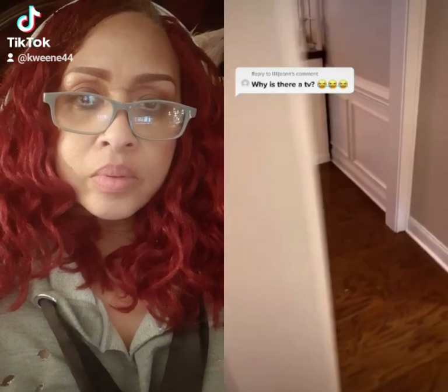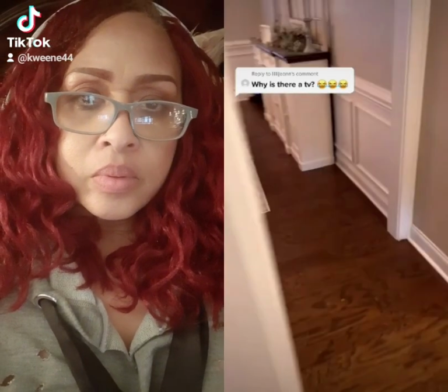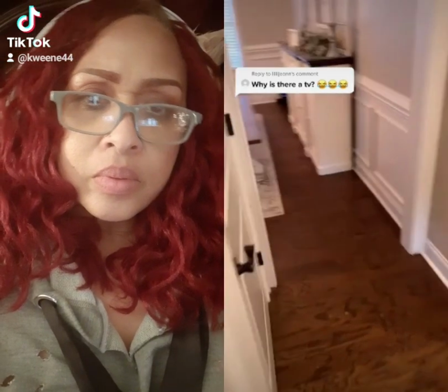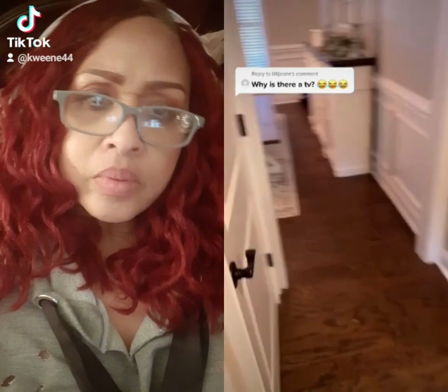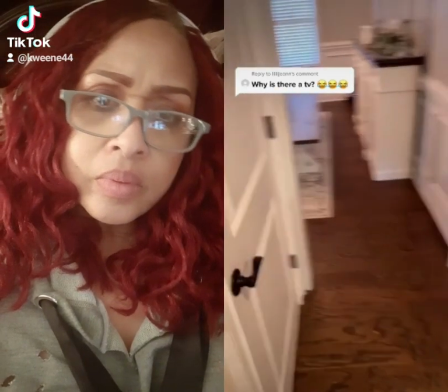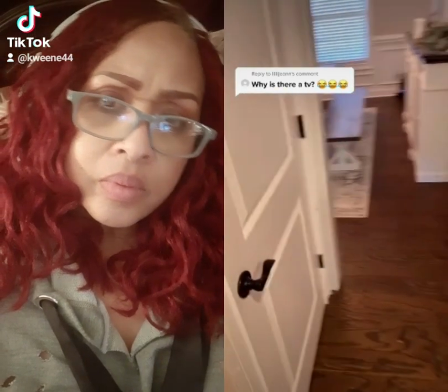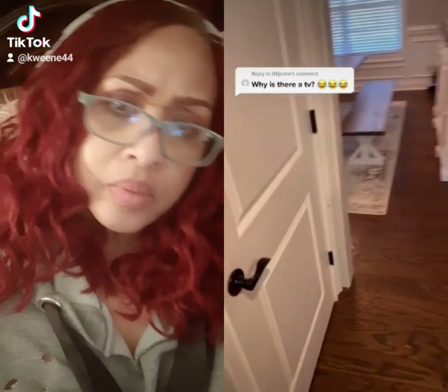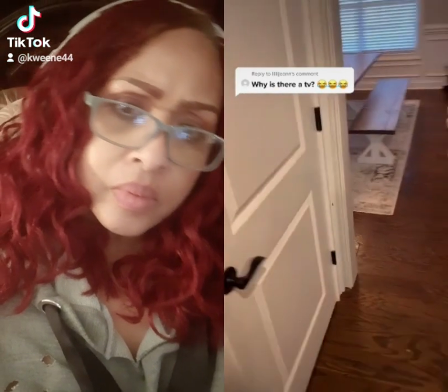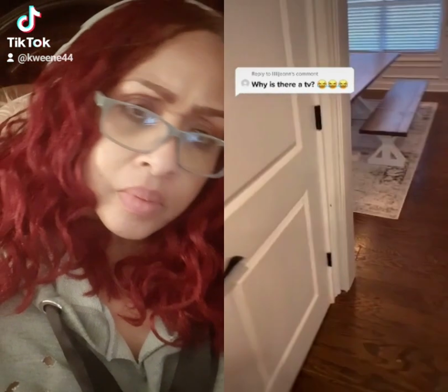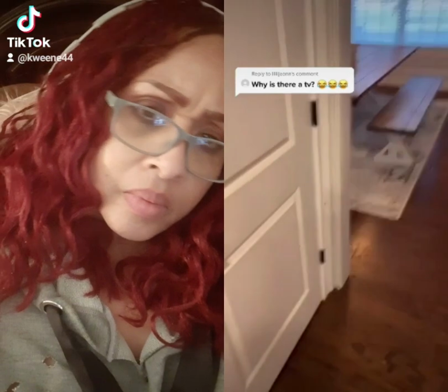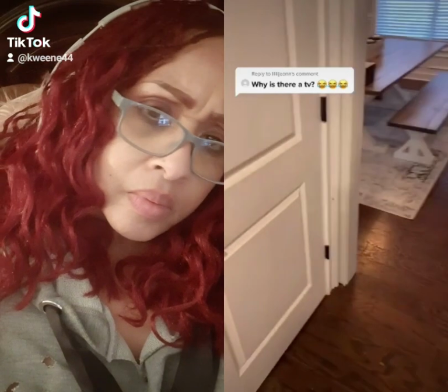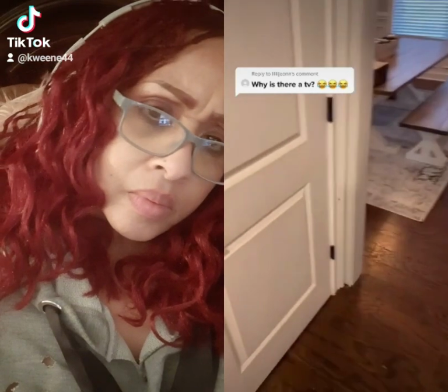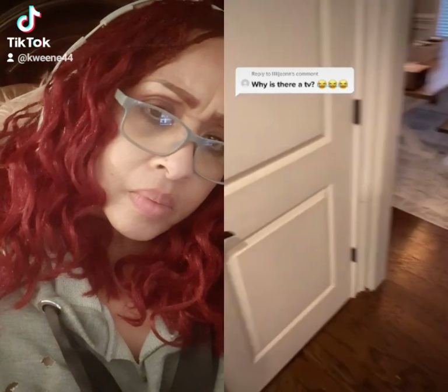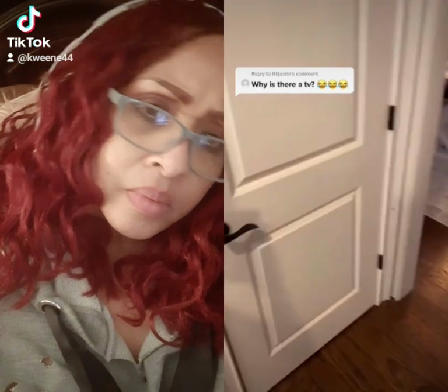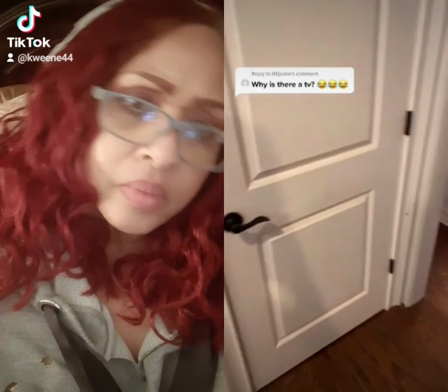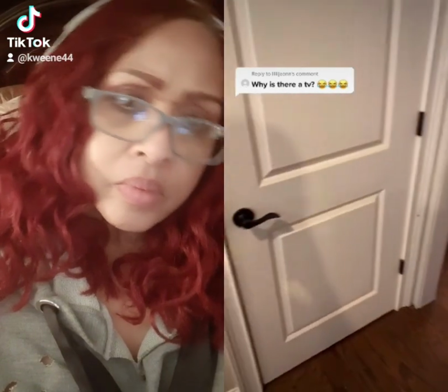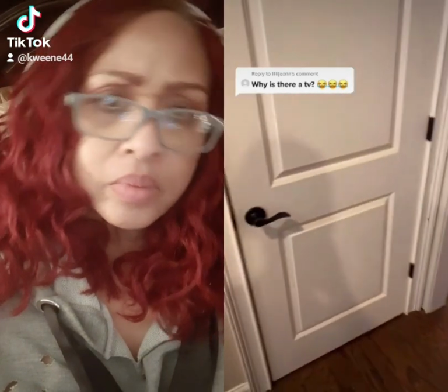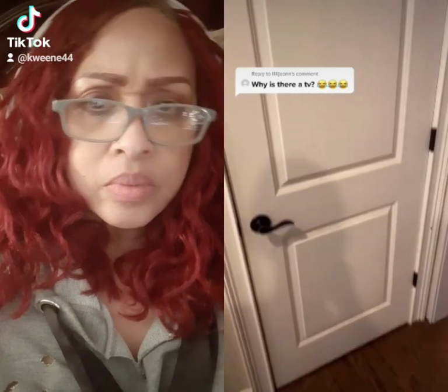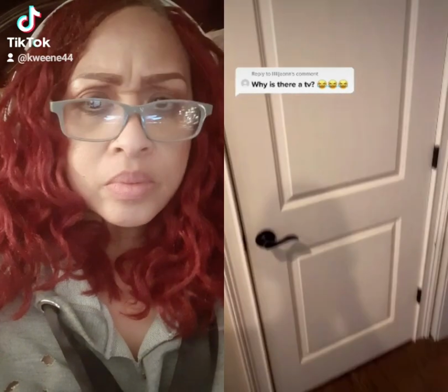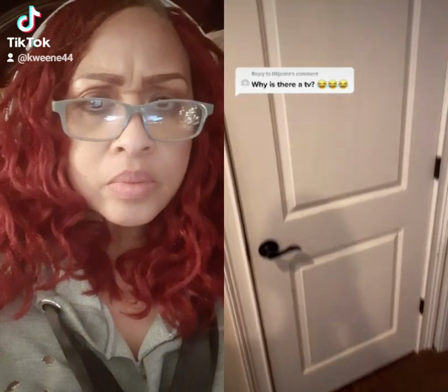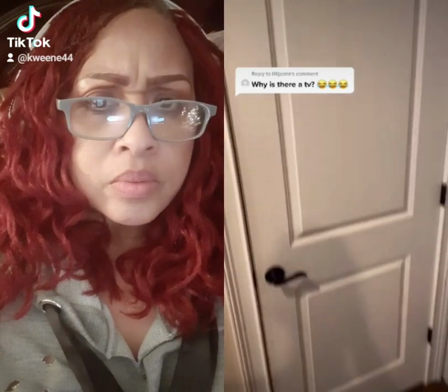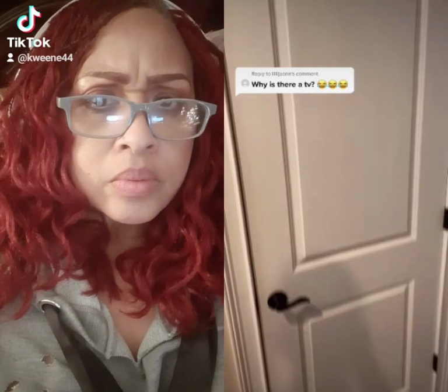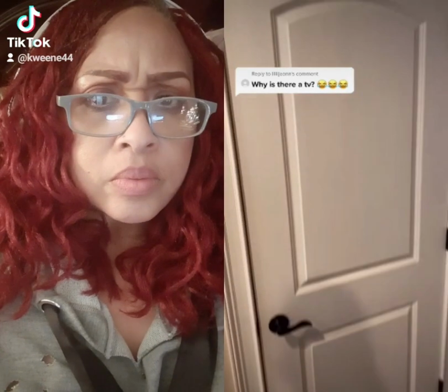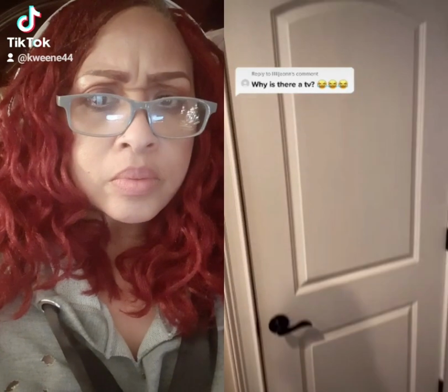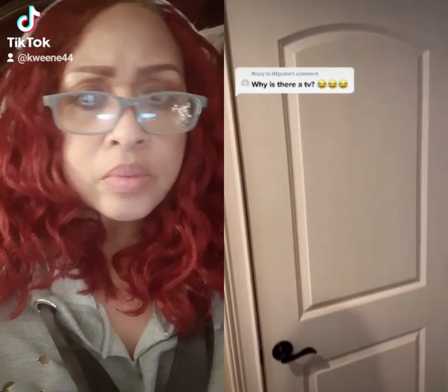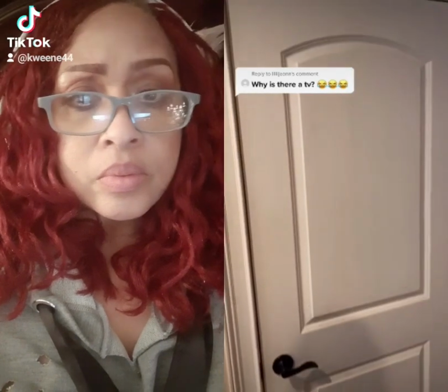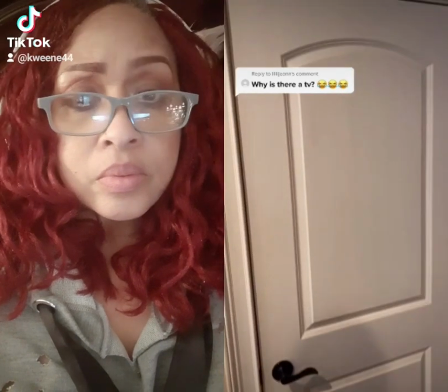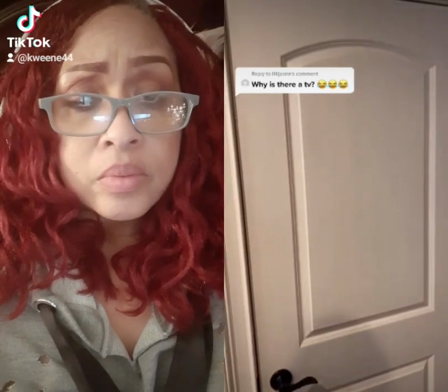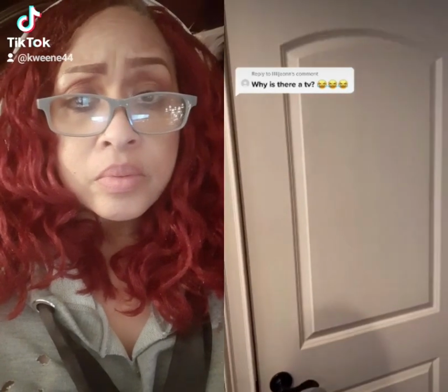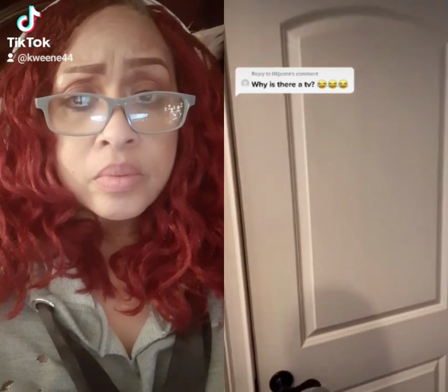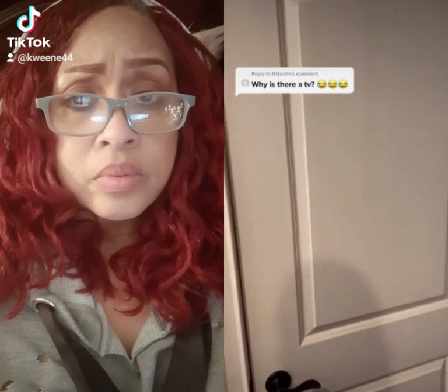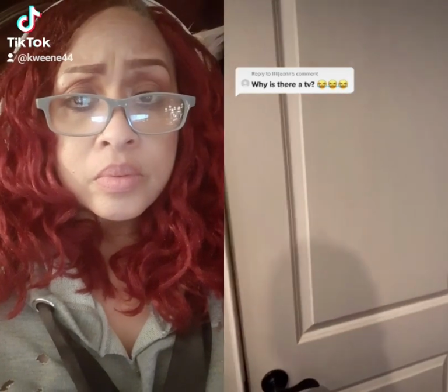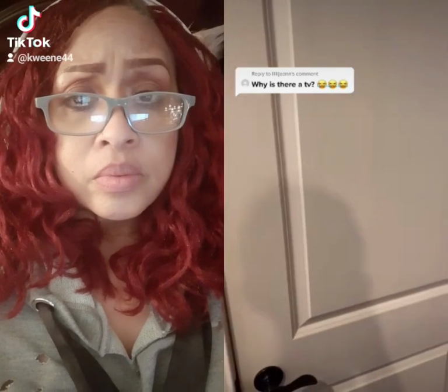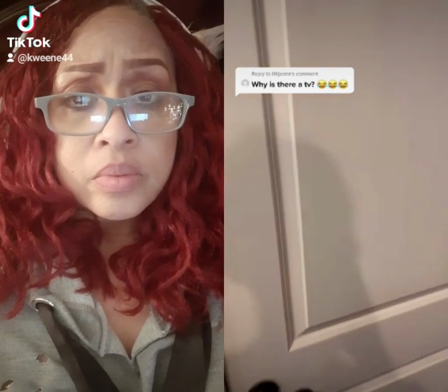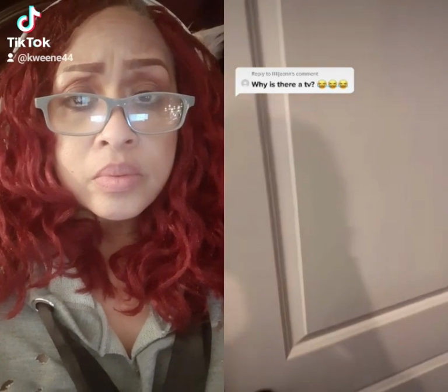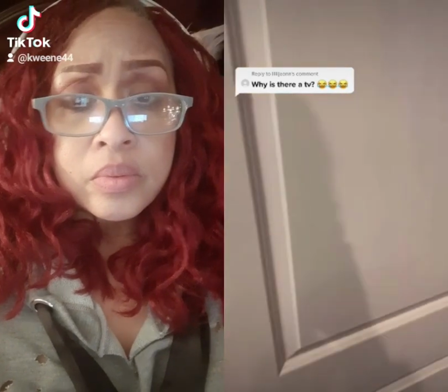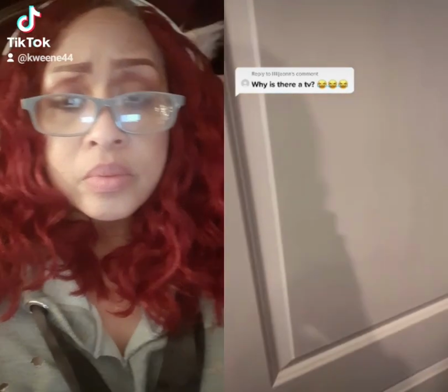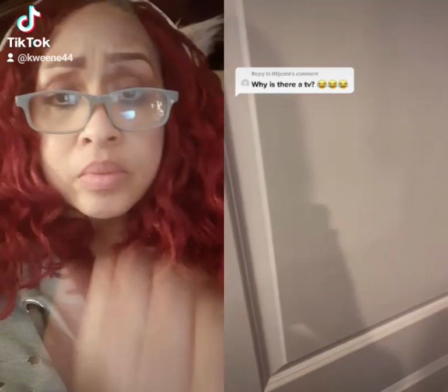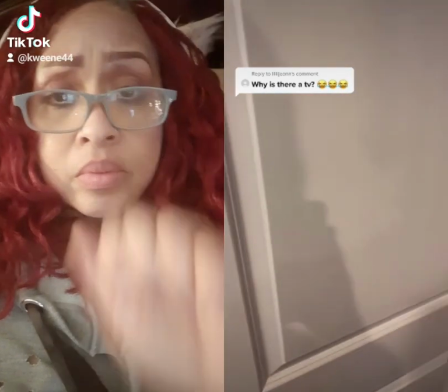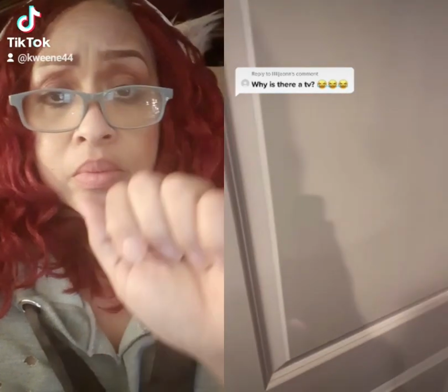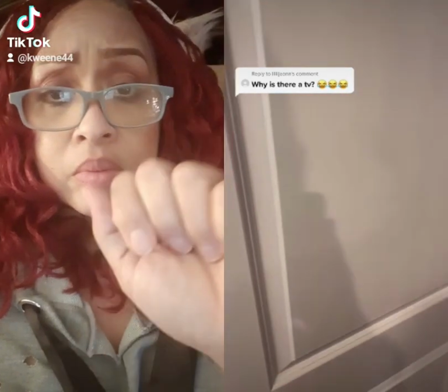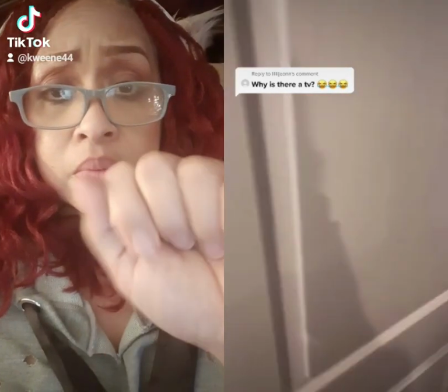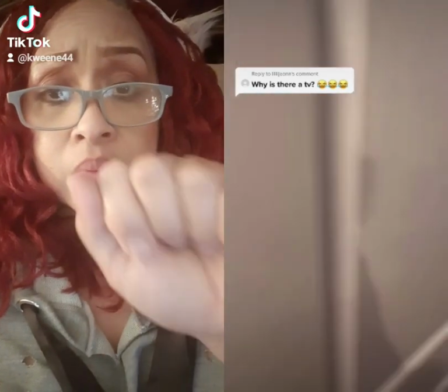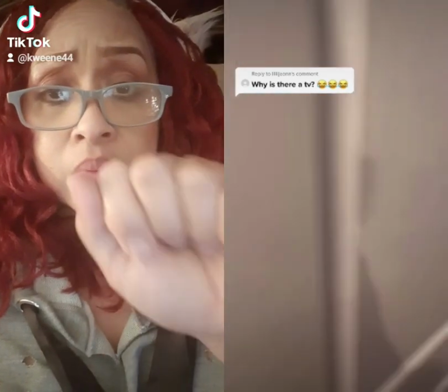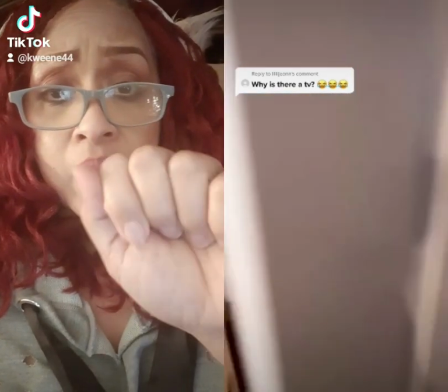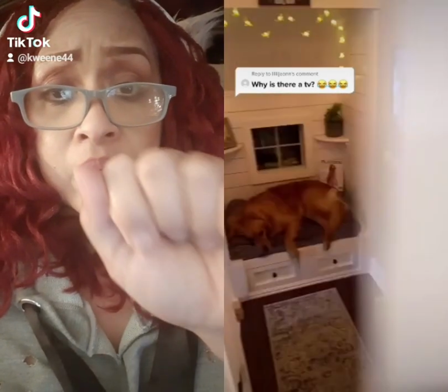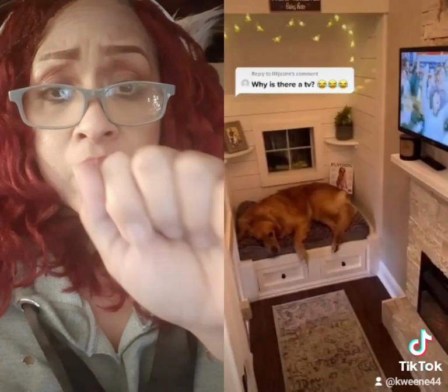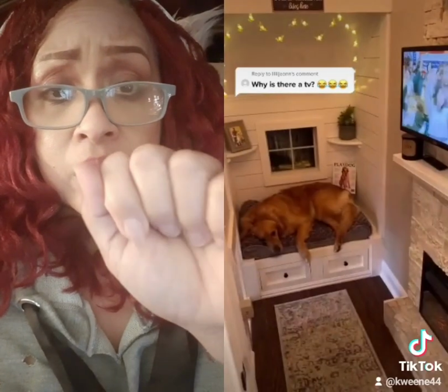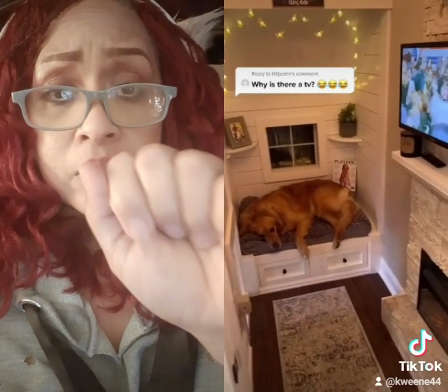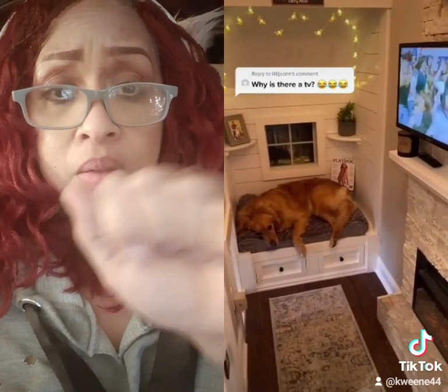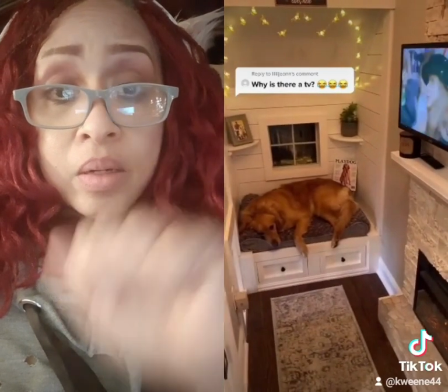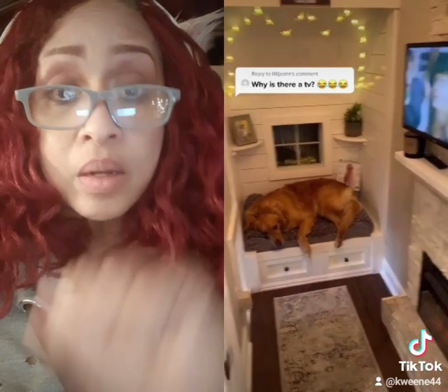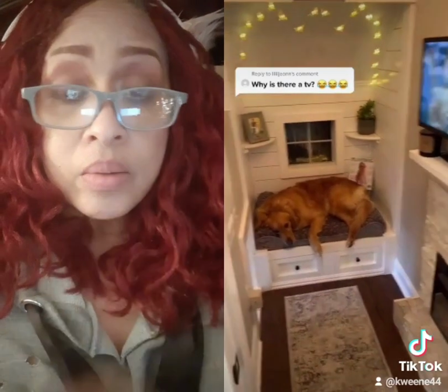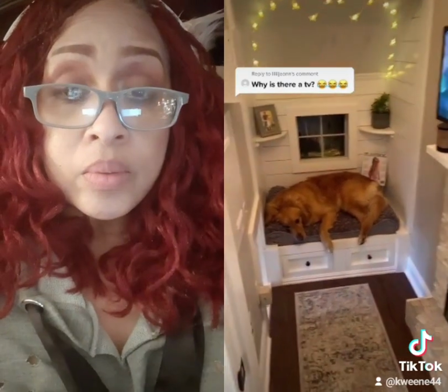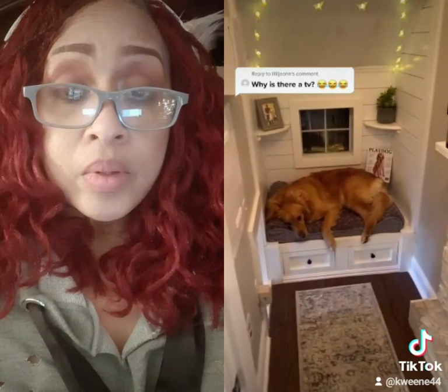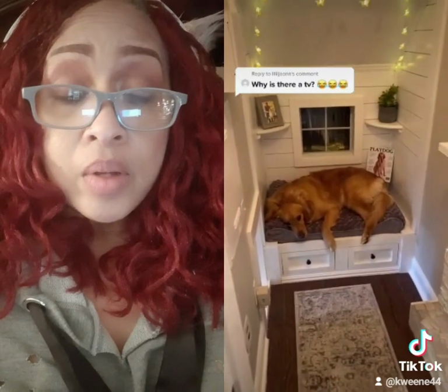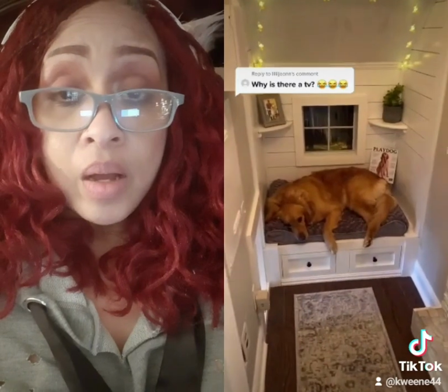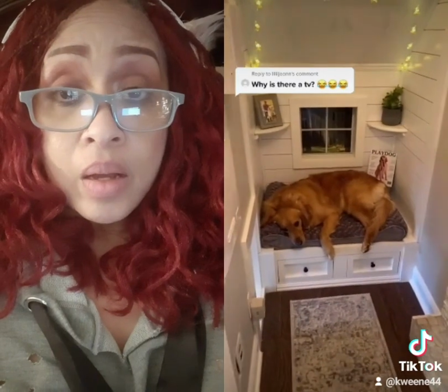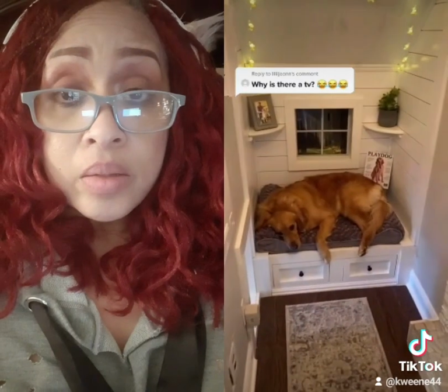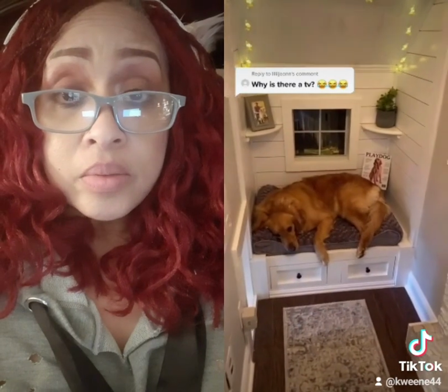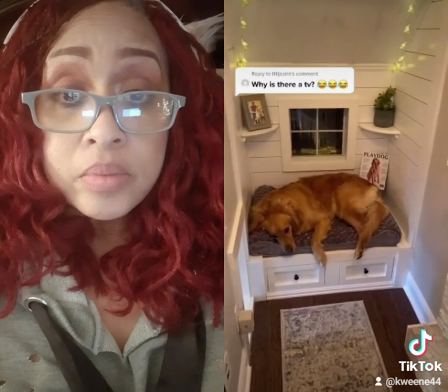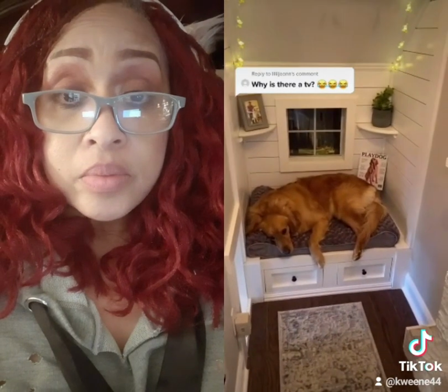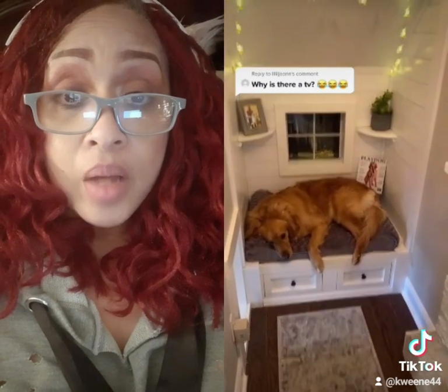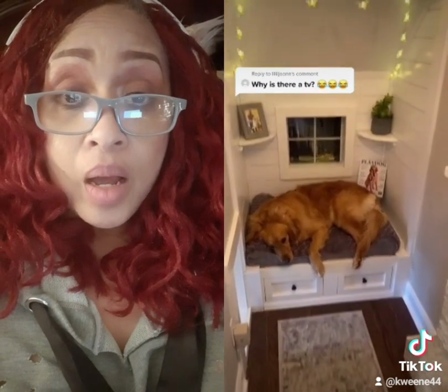How do you get in? Well, how you get in is it's an old closet, so there's a full-size door. You open it, and there's Teddy chilling in his house.